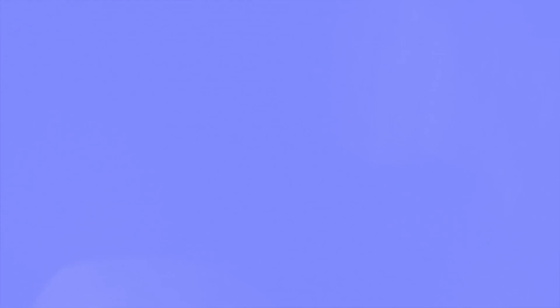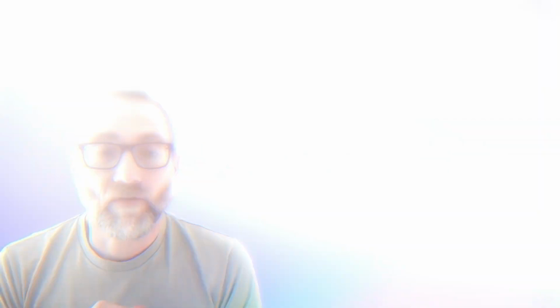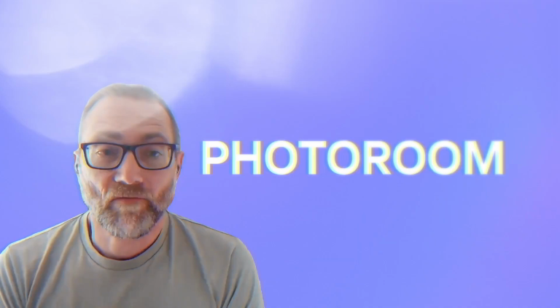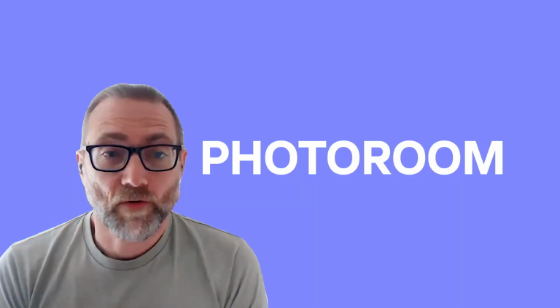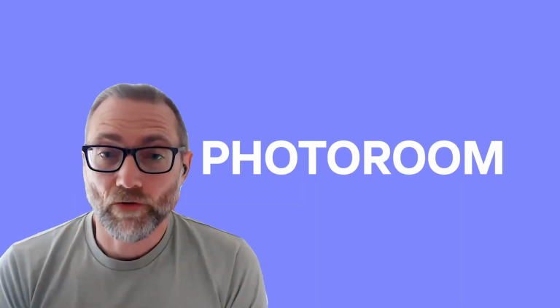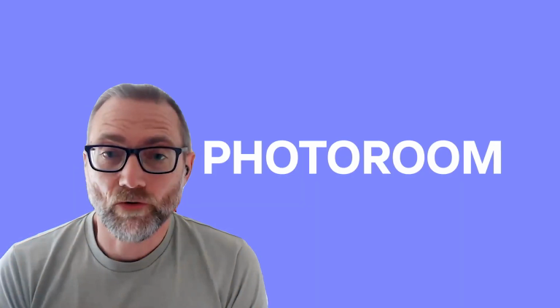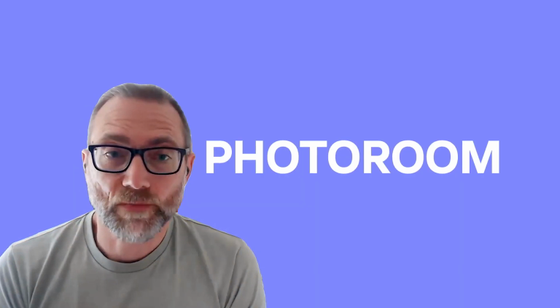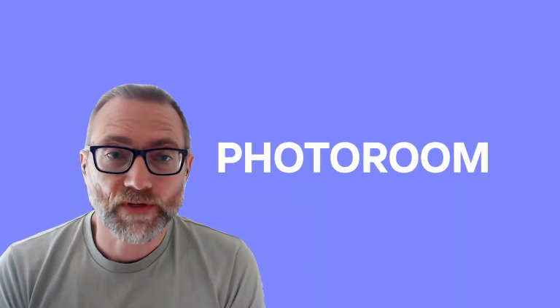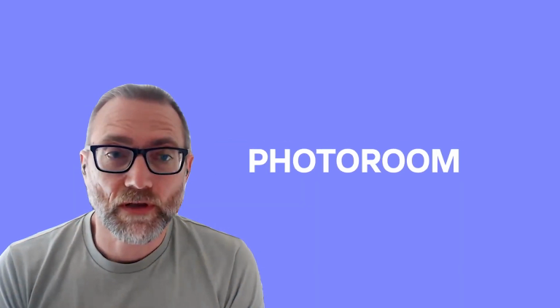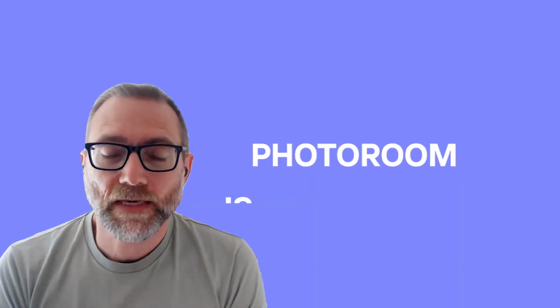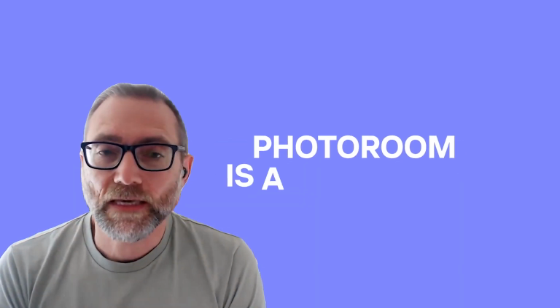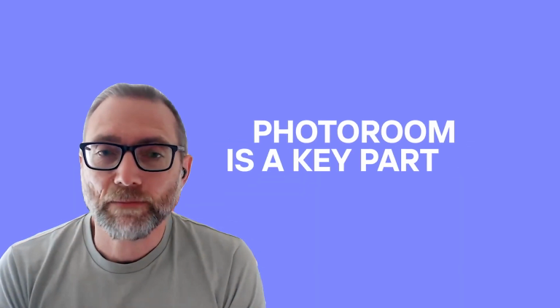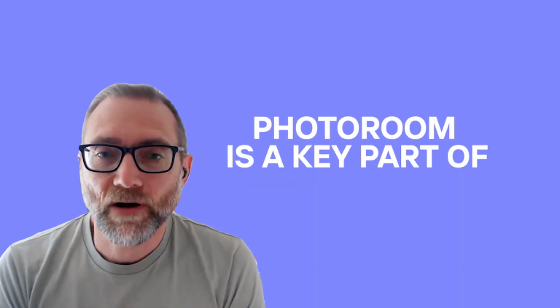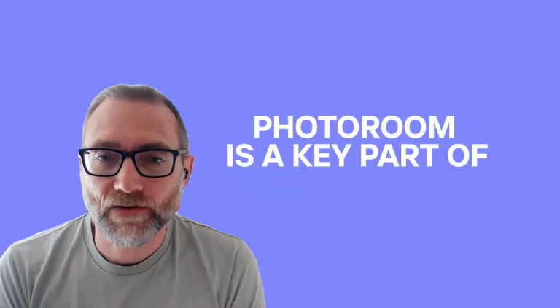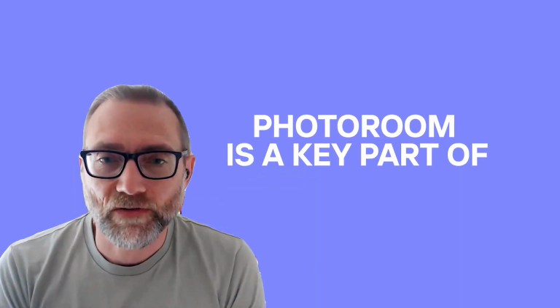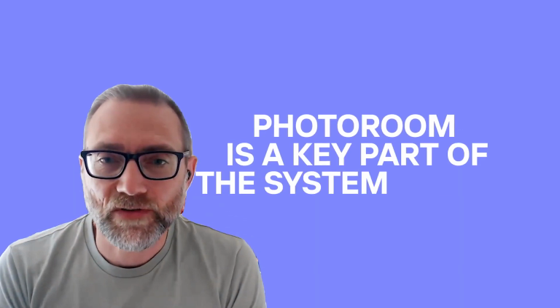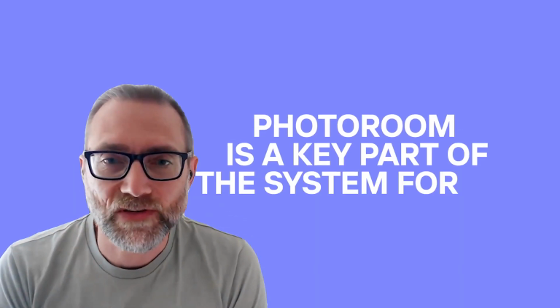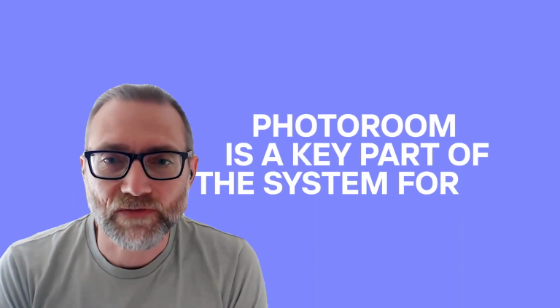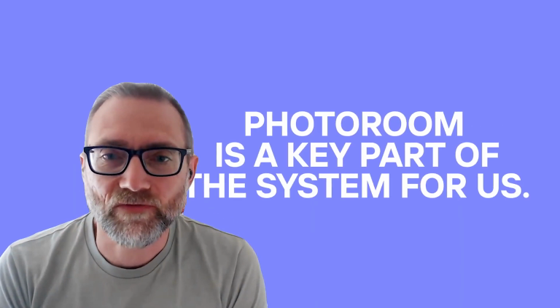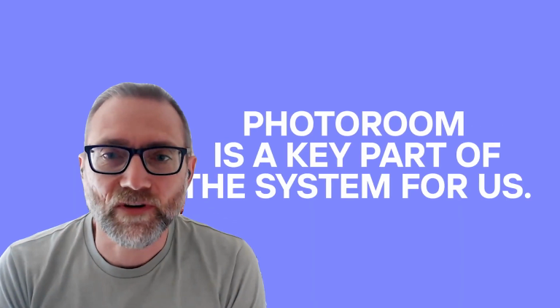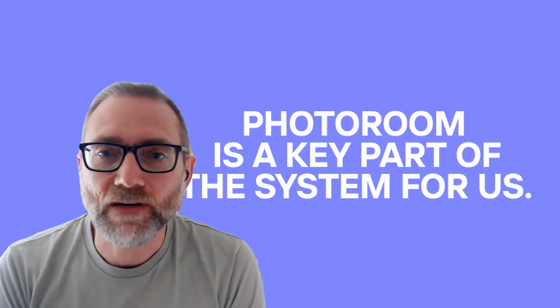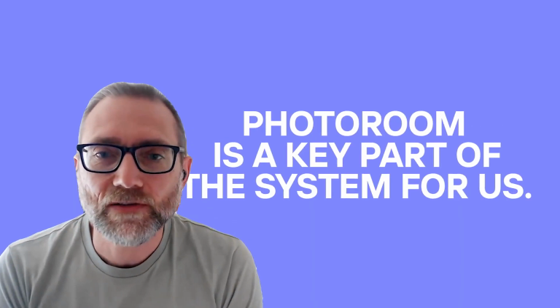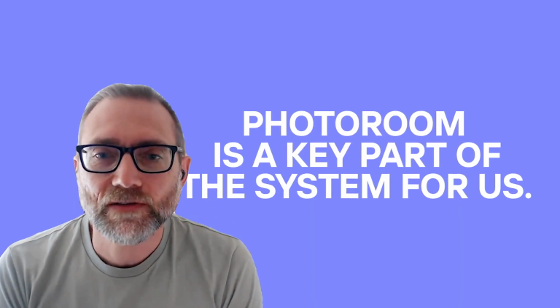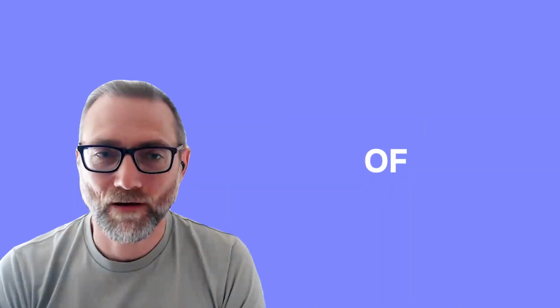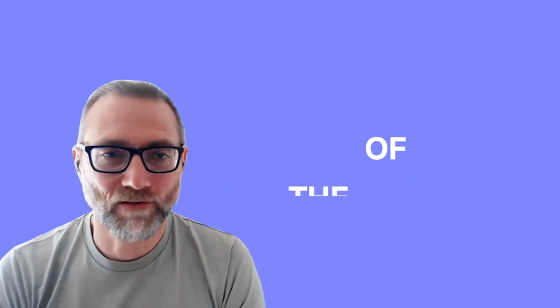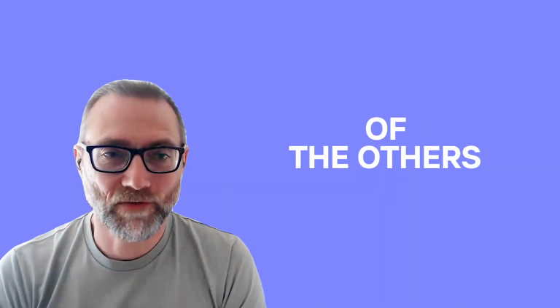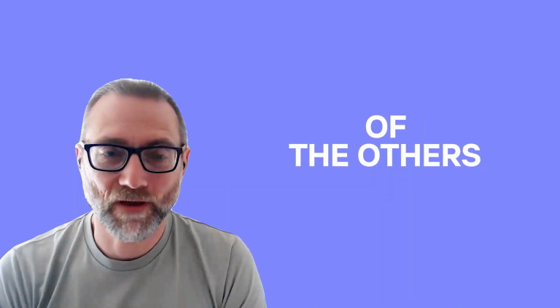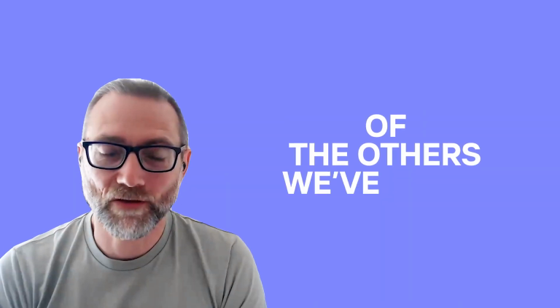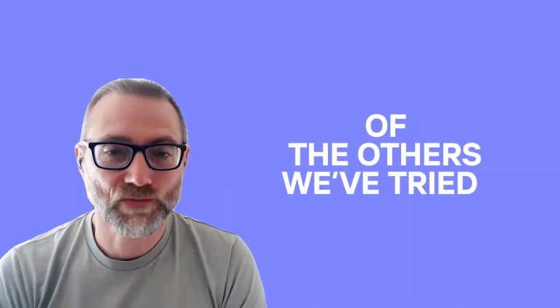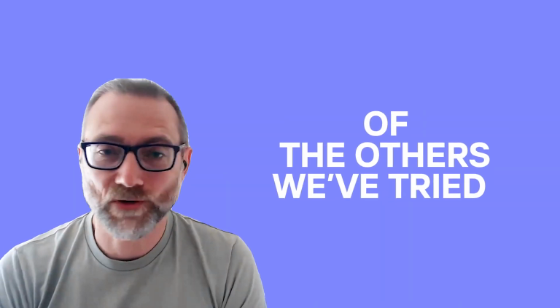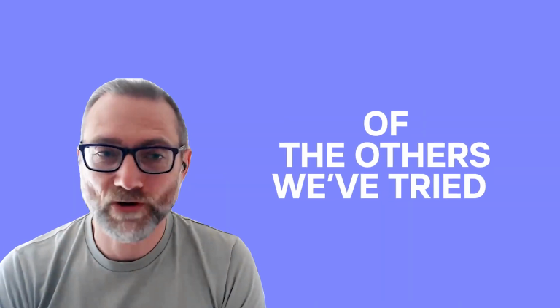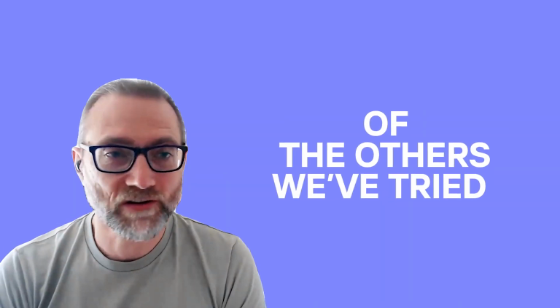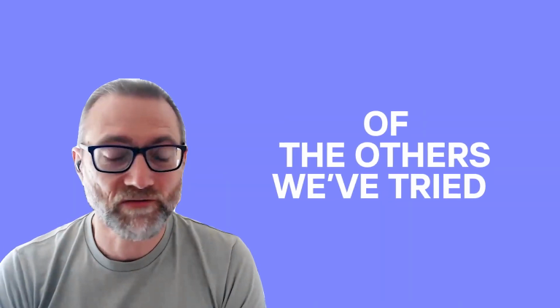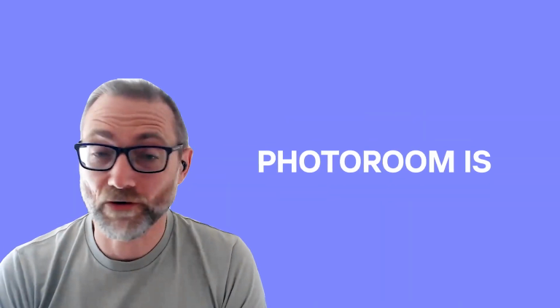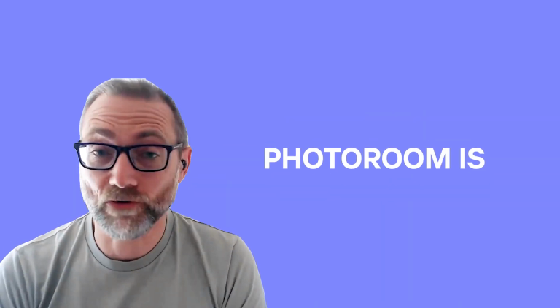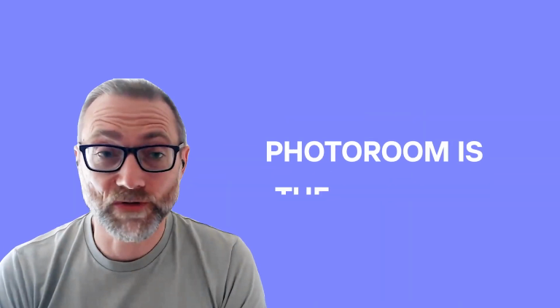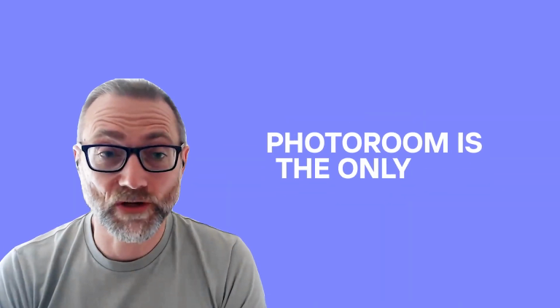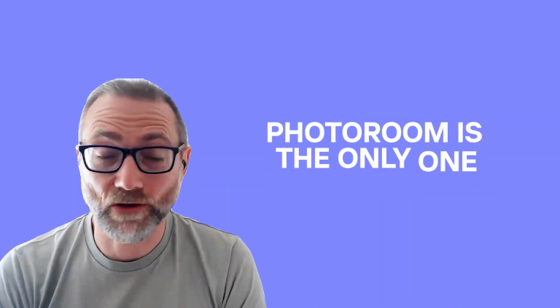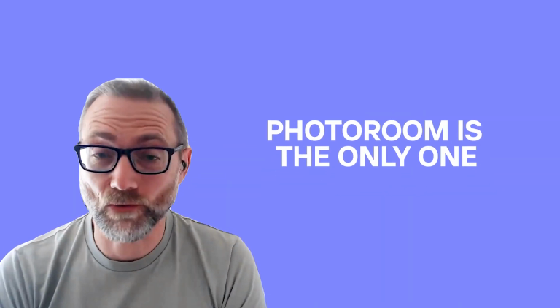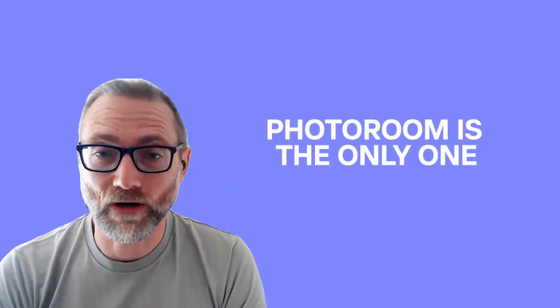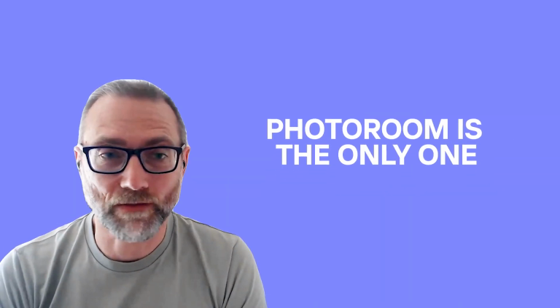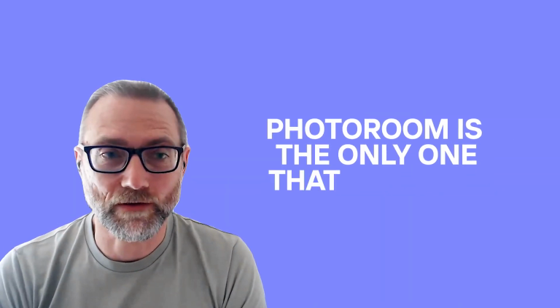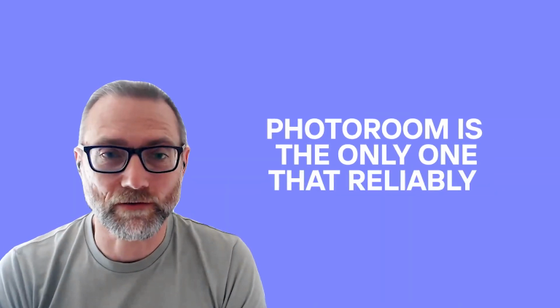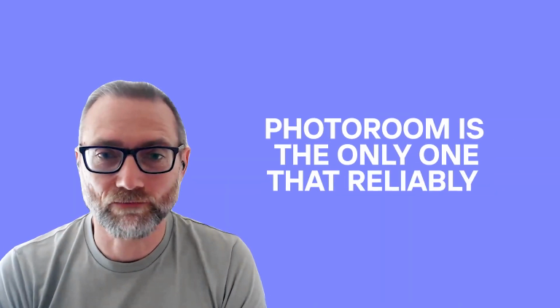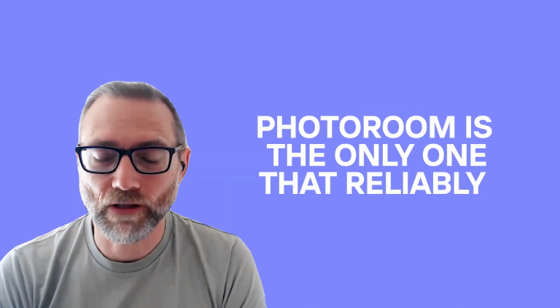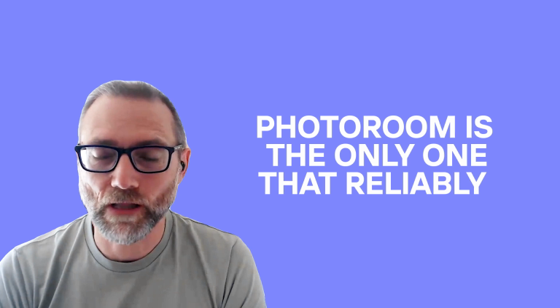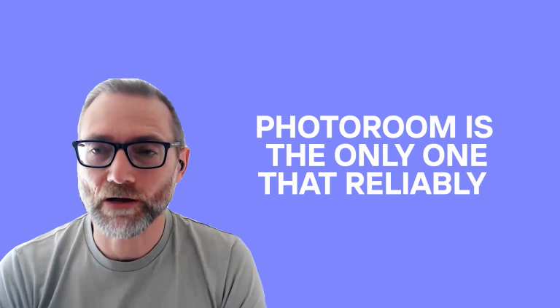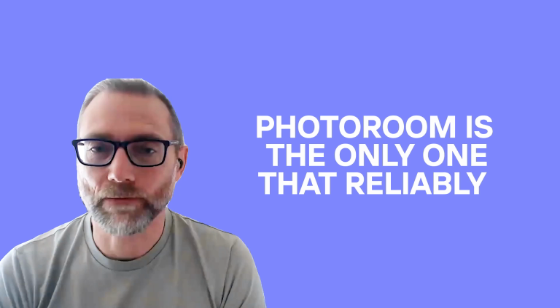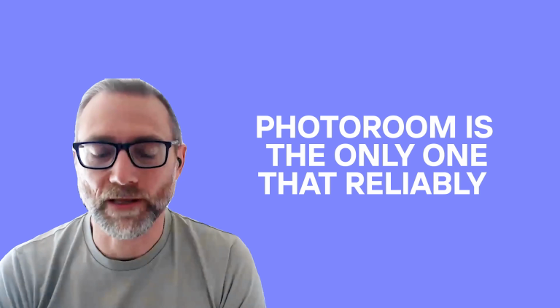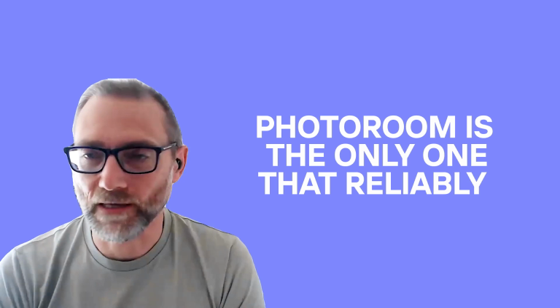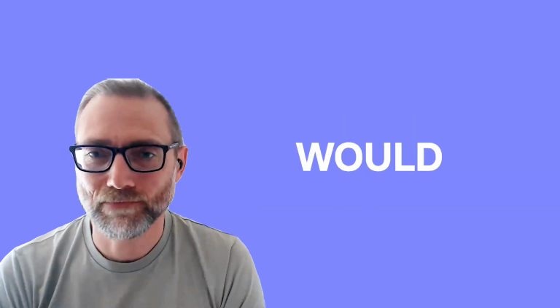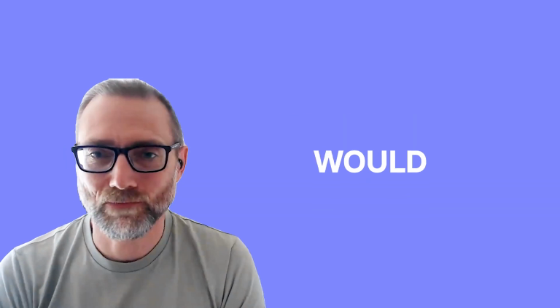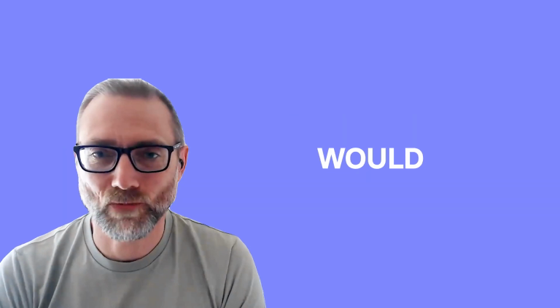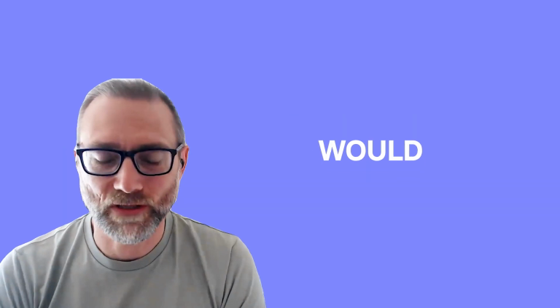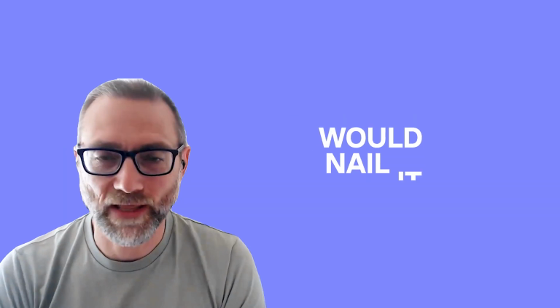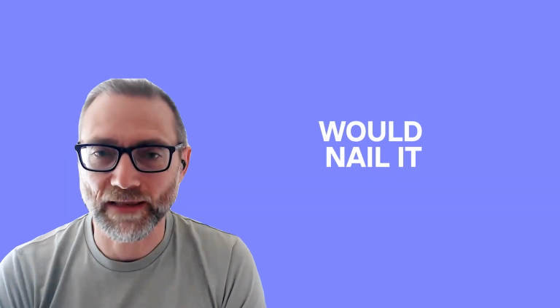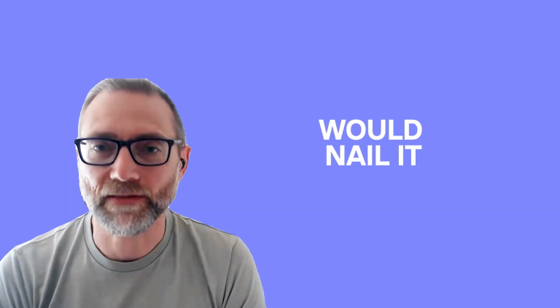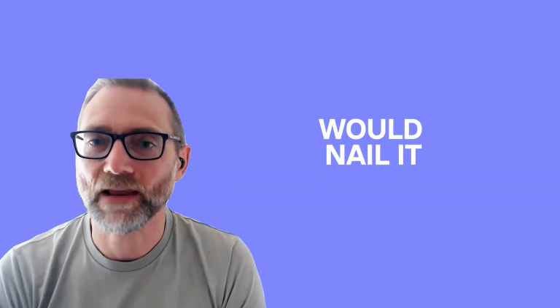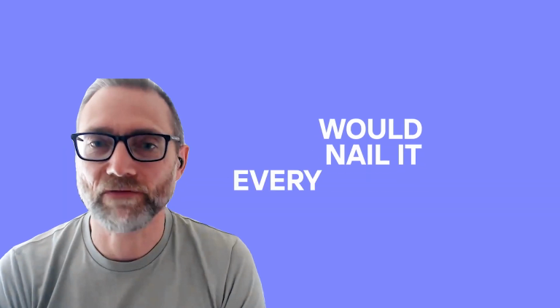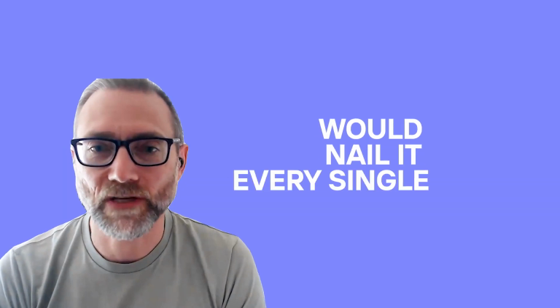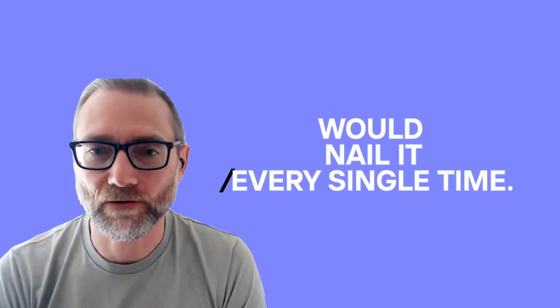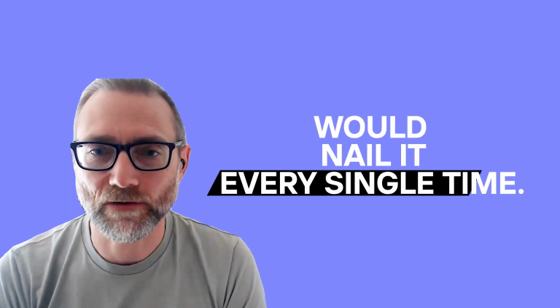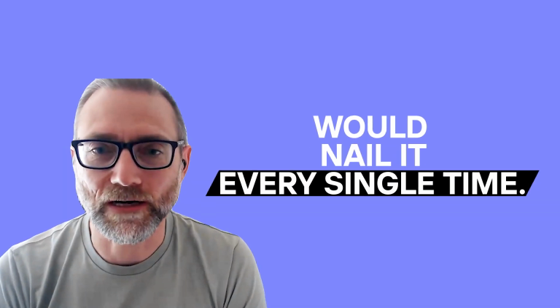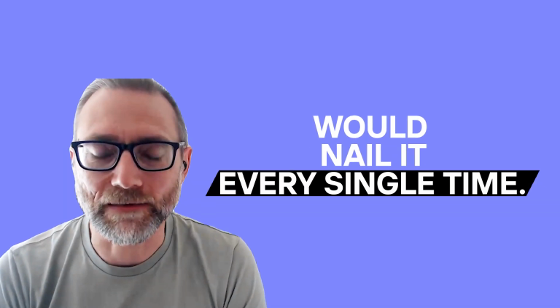PhotoRoom is a key part of the system for us. Of the others we tried, PhotoRoom is the only one that reliably would nail it every single time.